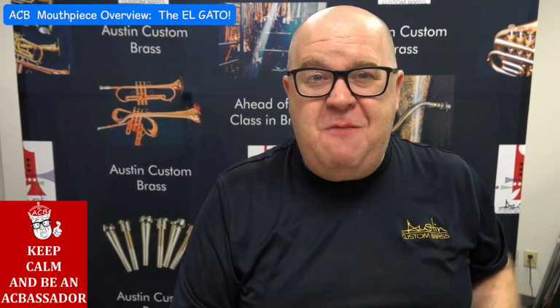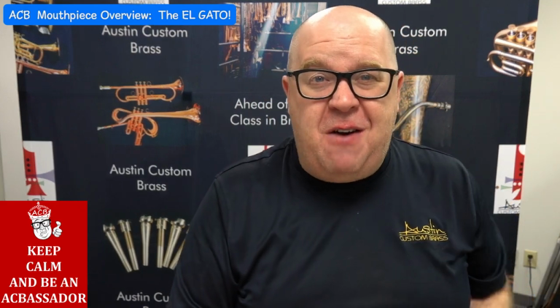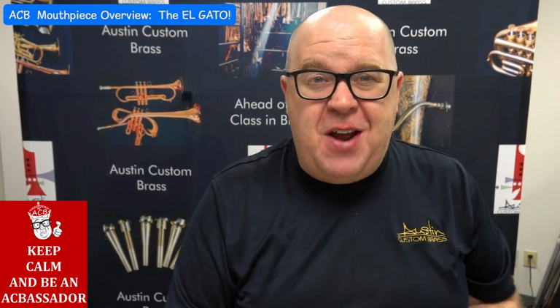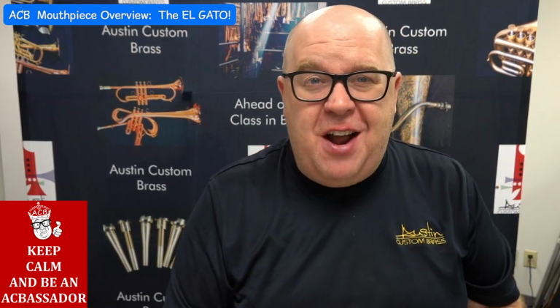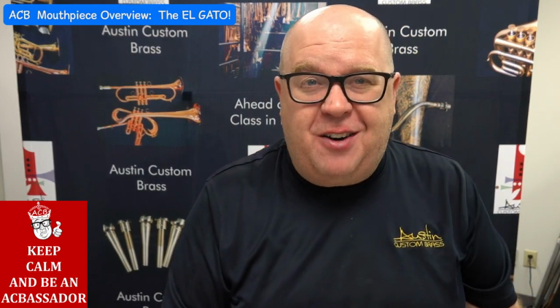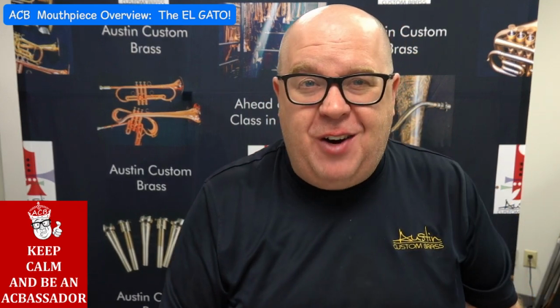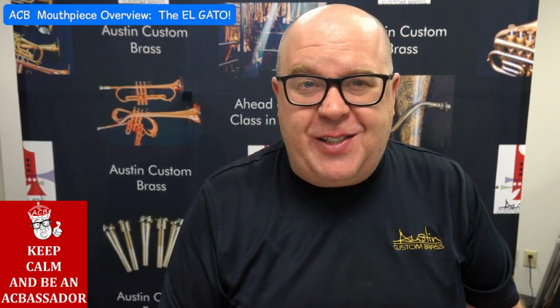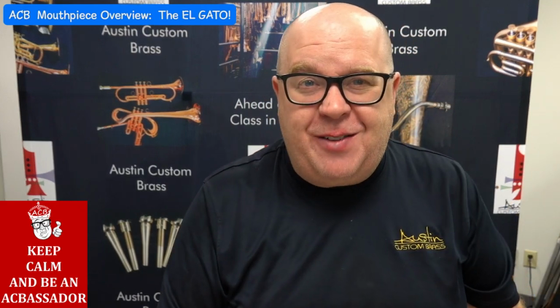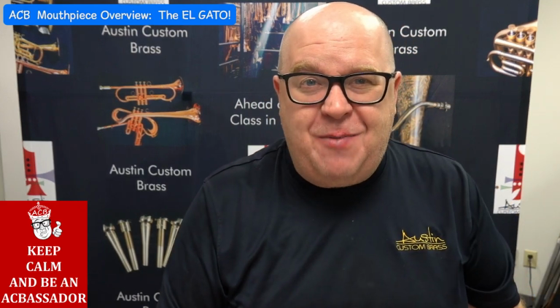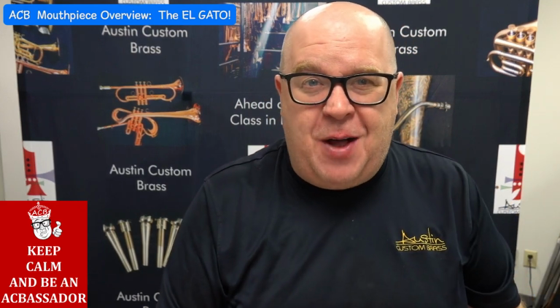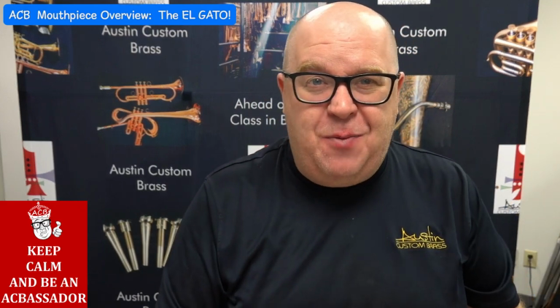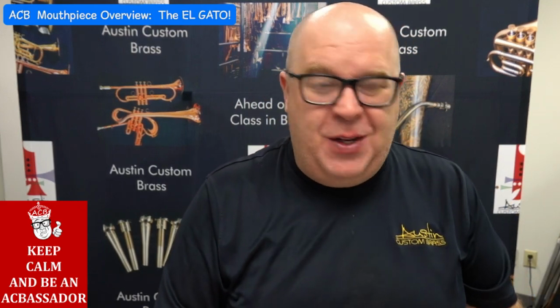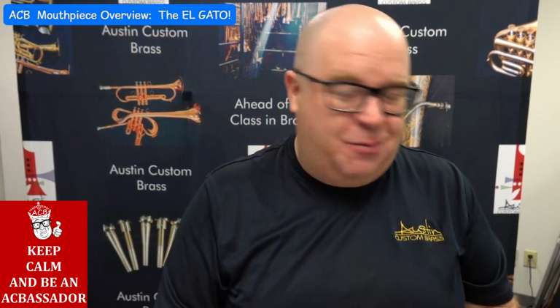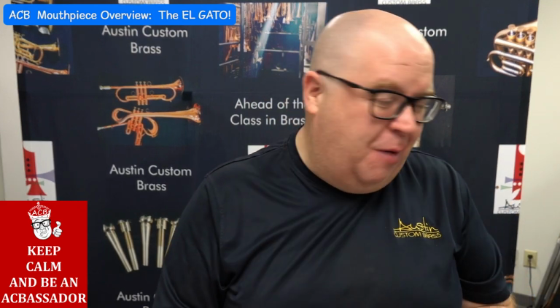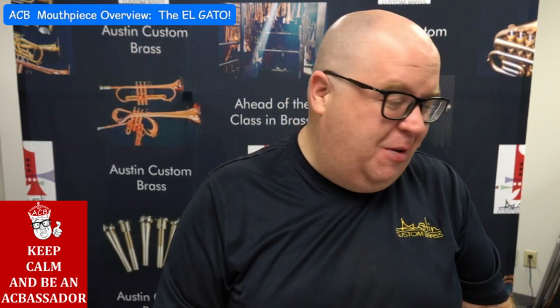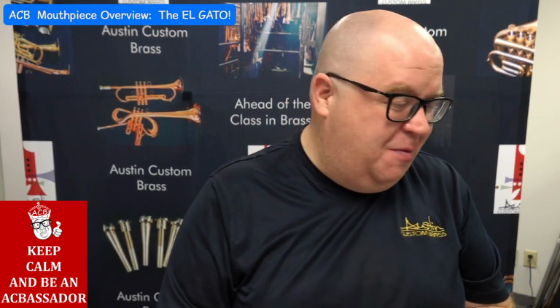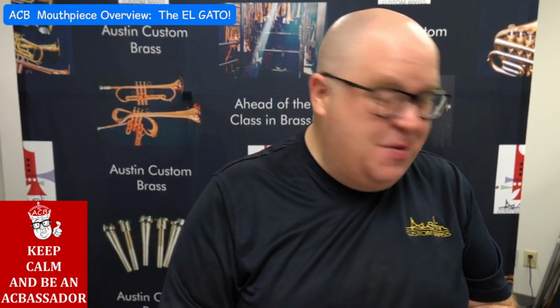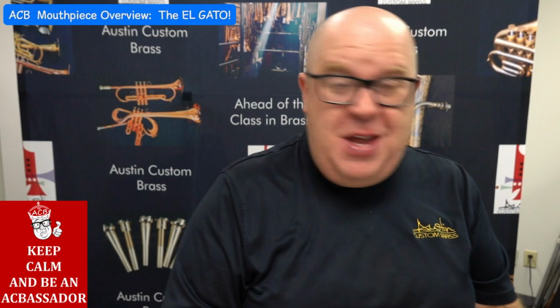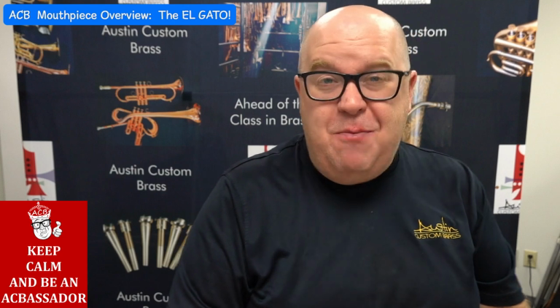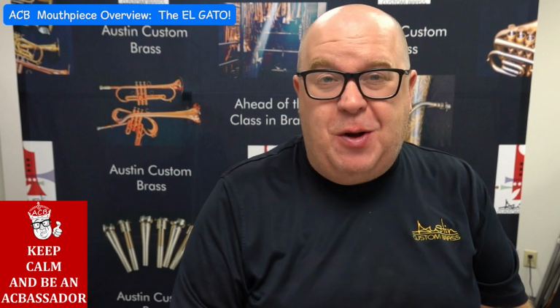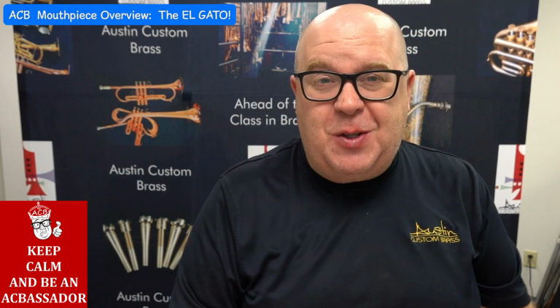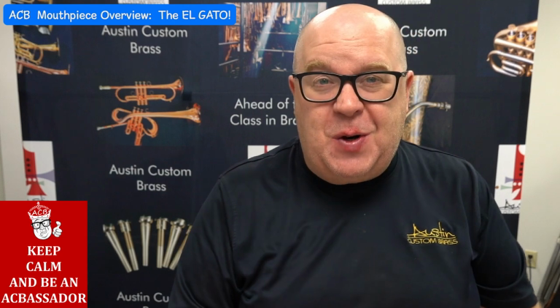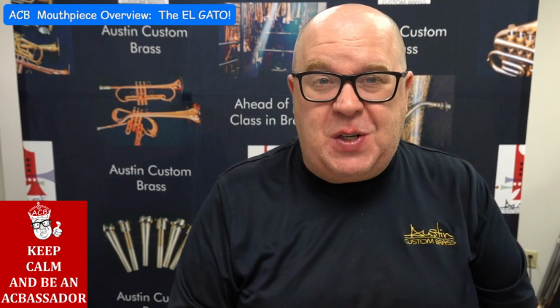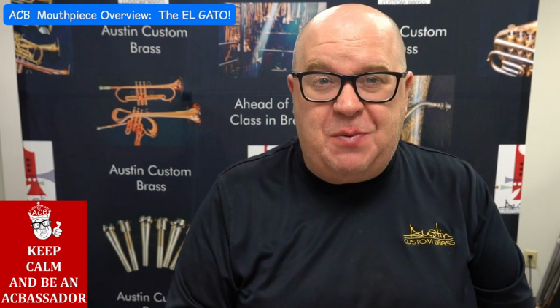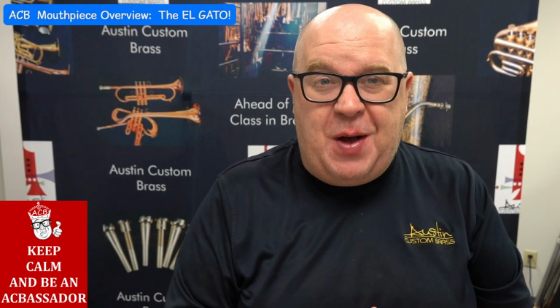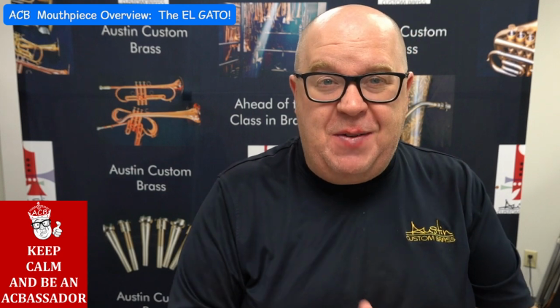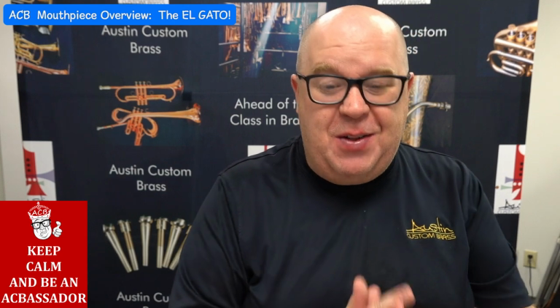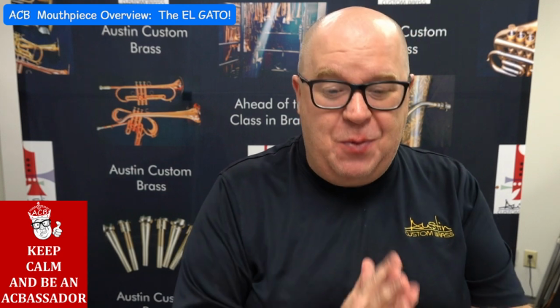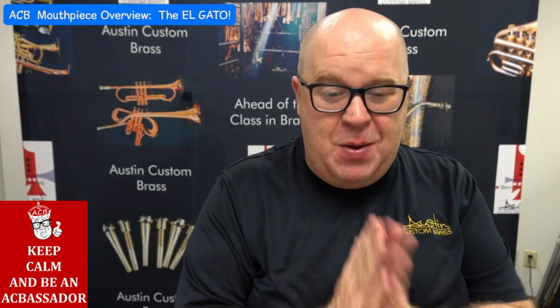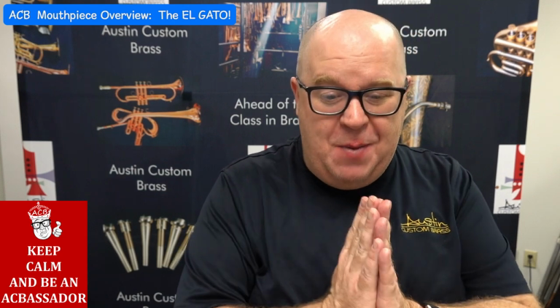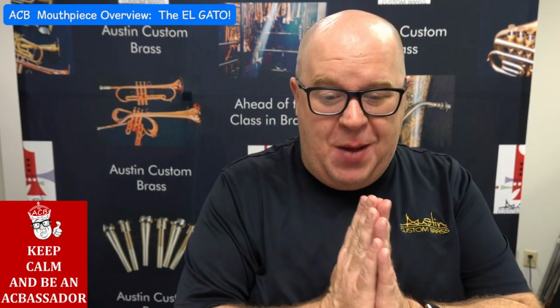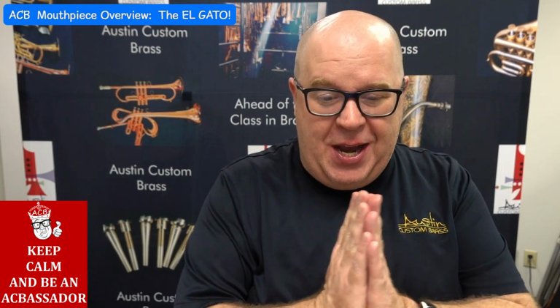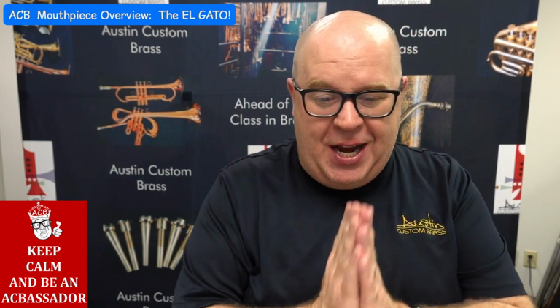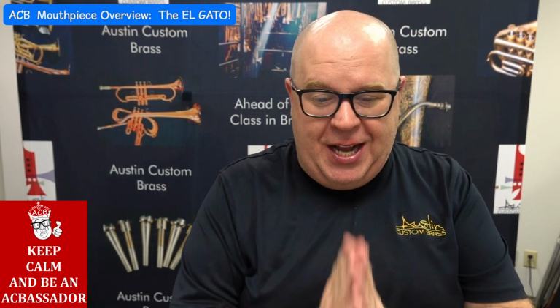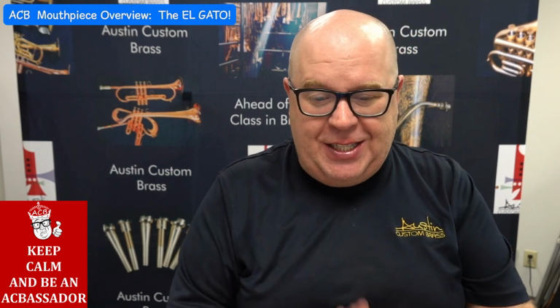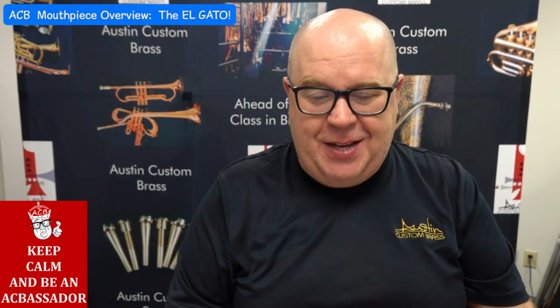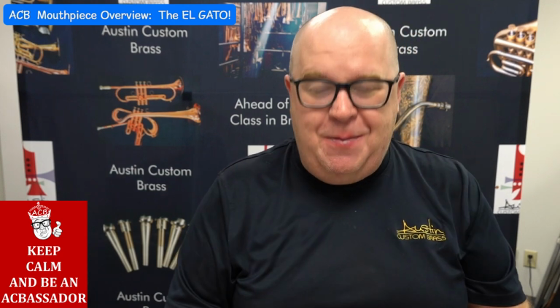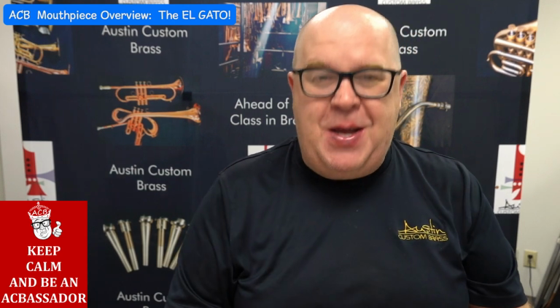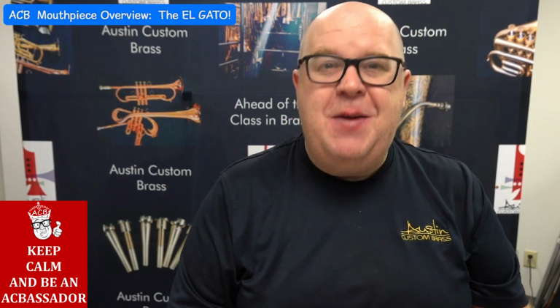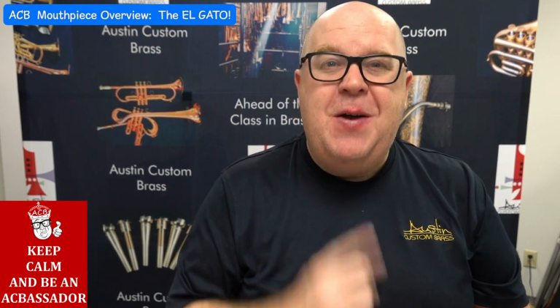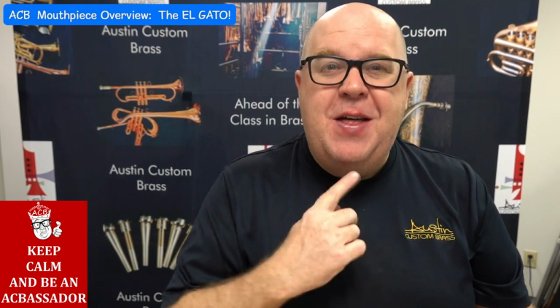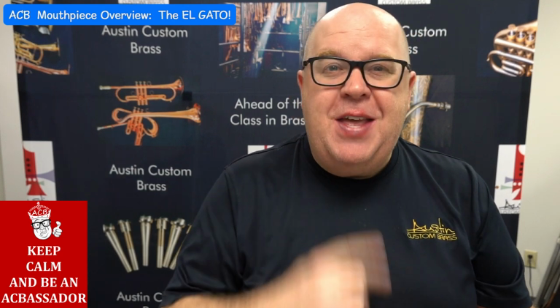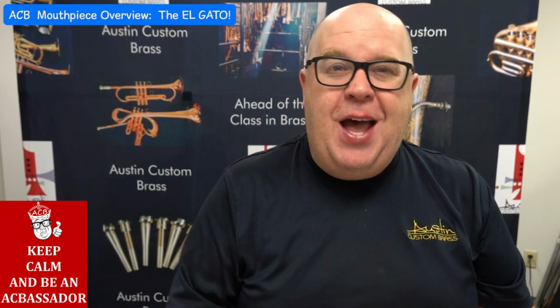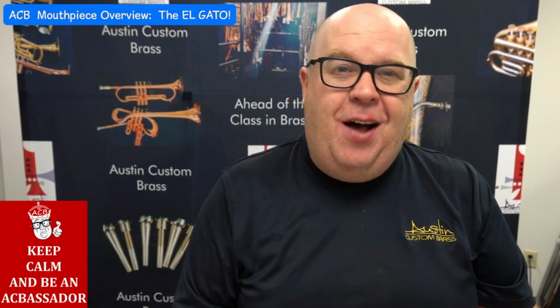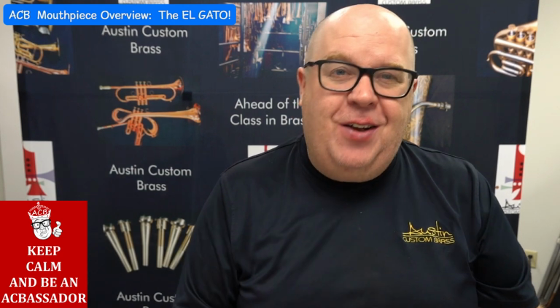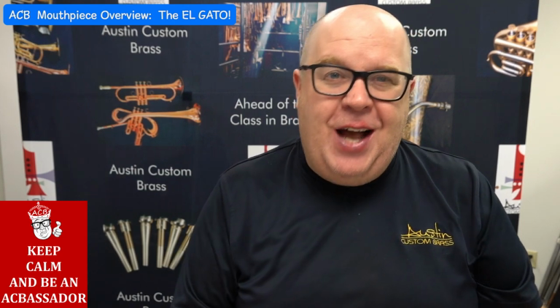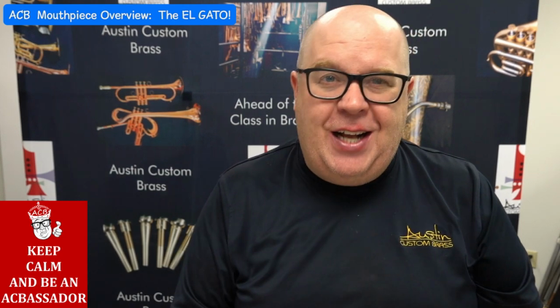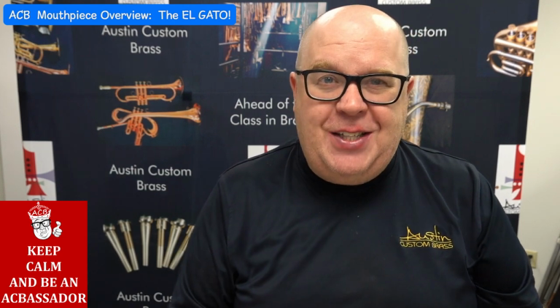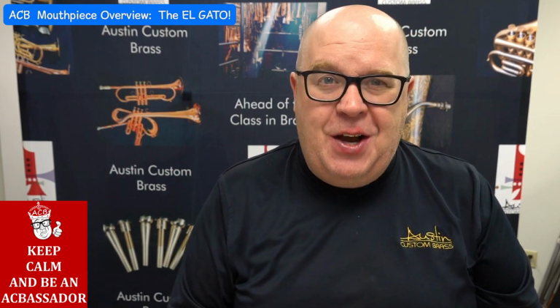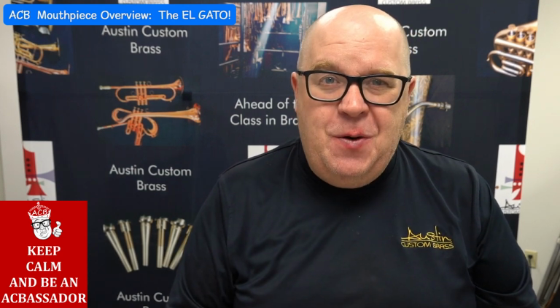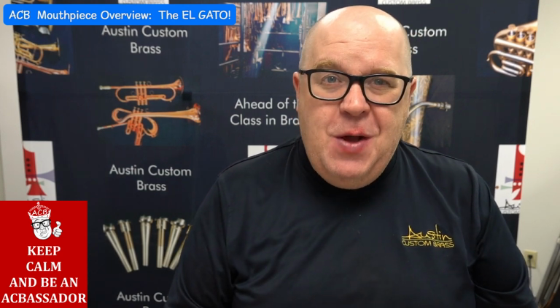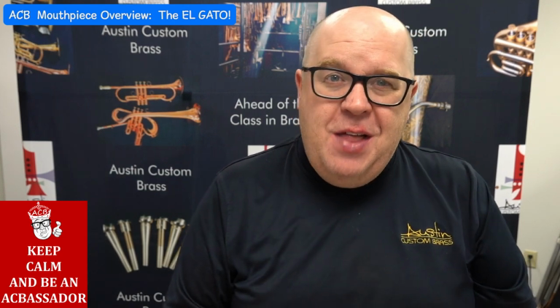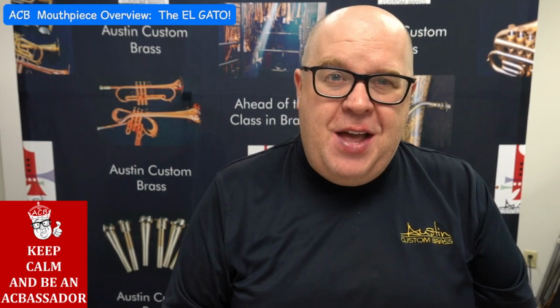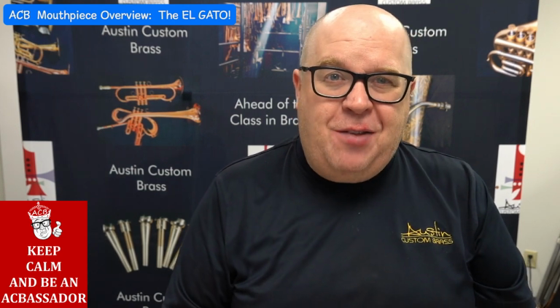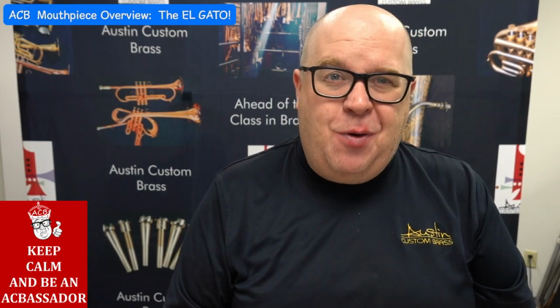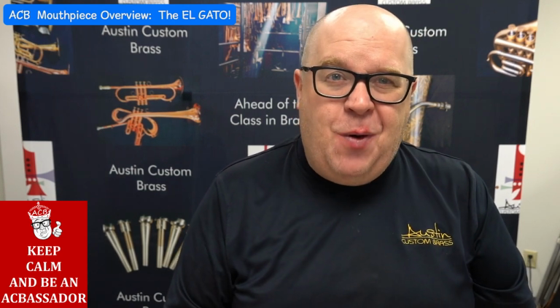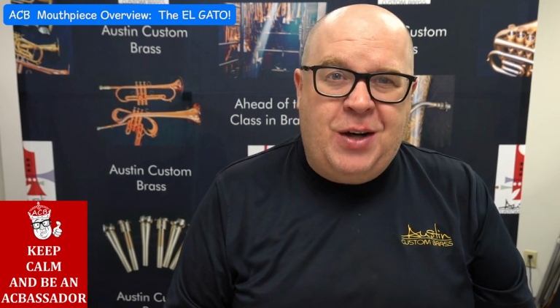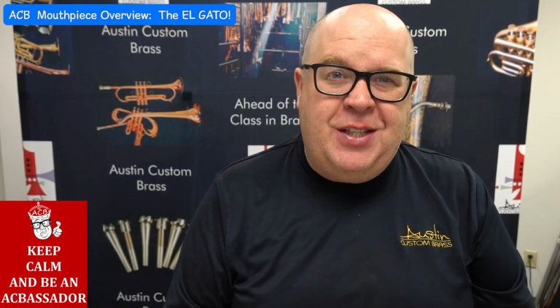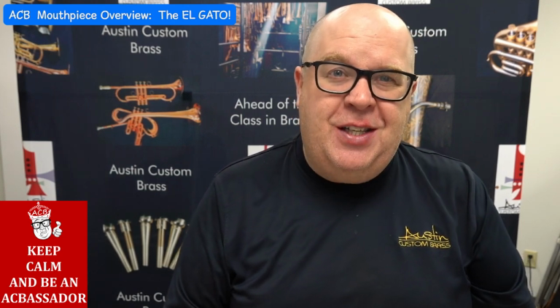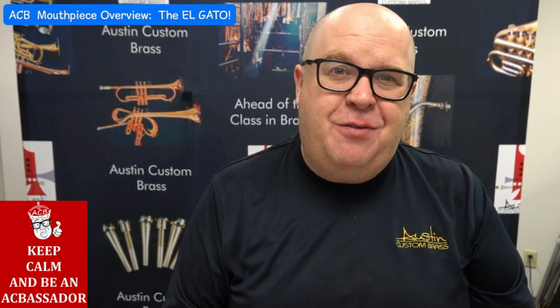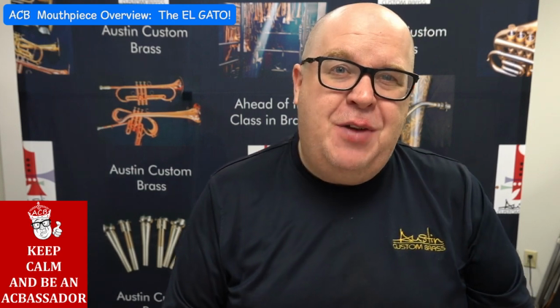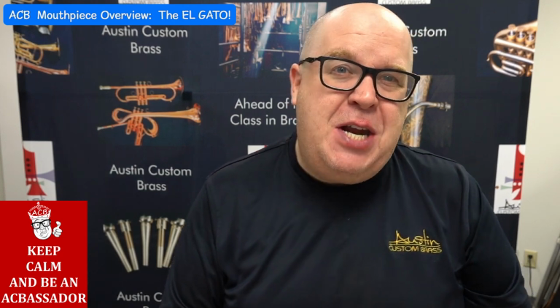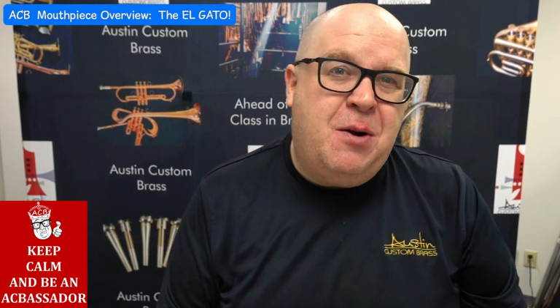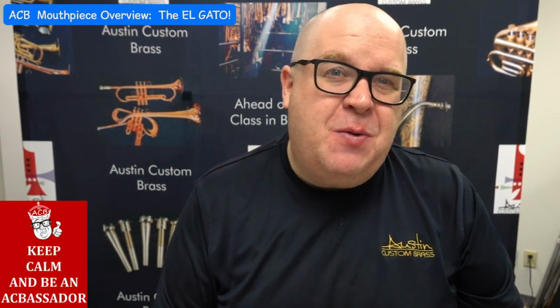It's a very, very aggressive mouthpiece — probably the most aggressive mouthpiece we make at ACB — the El Gato. Thanks for watching this video.